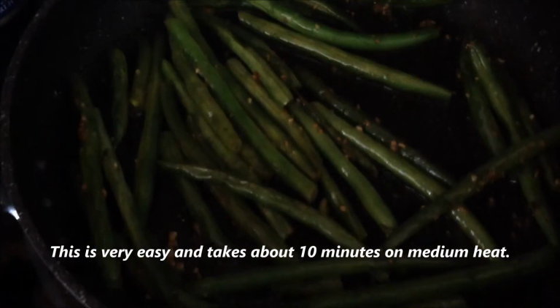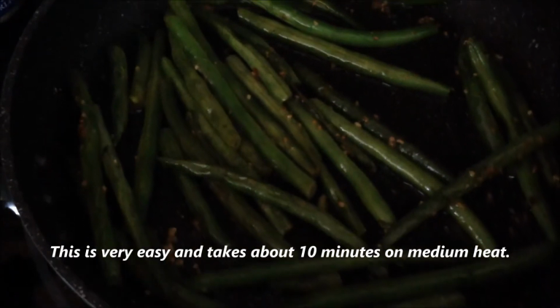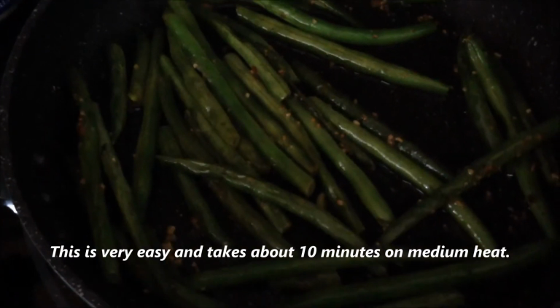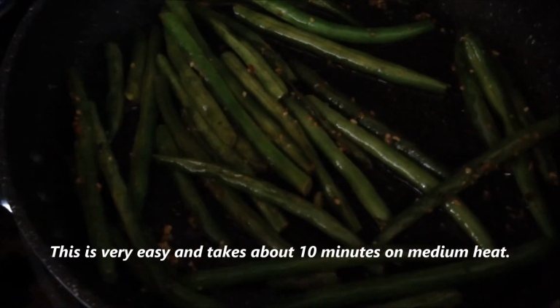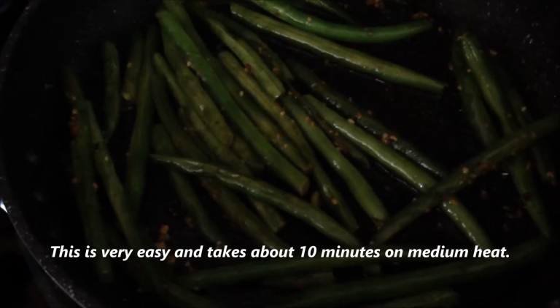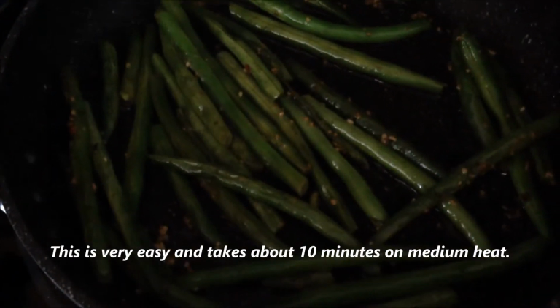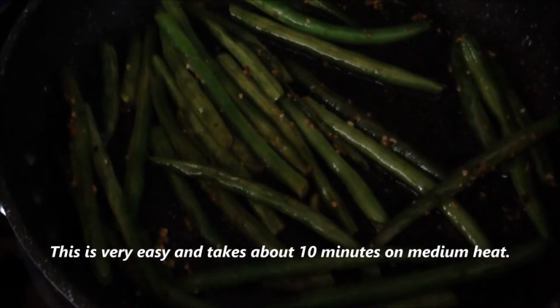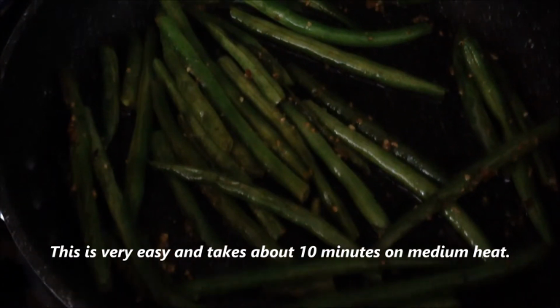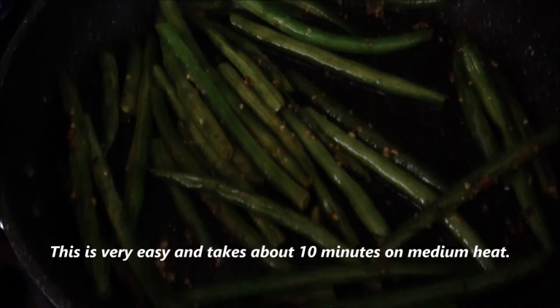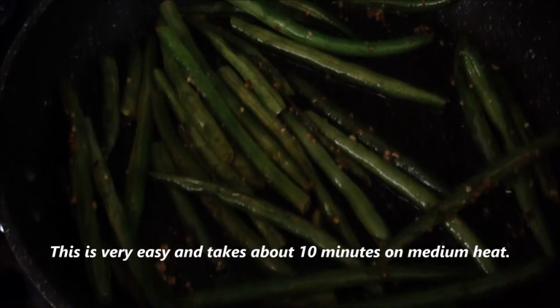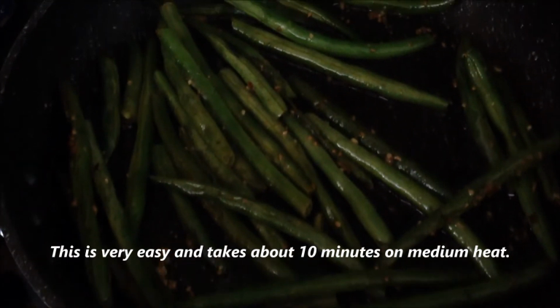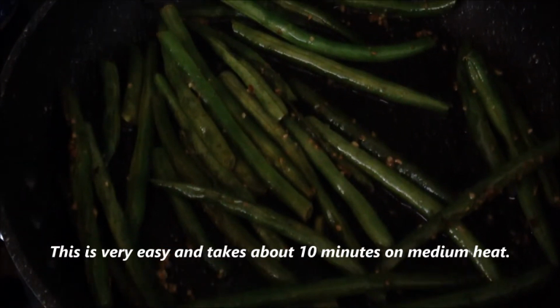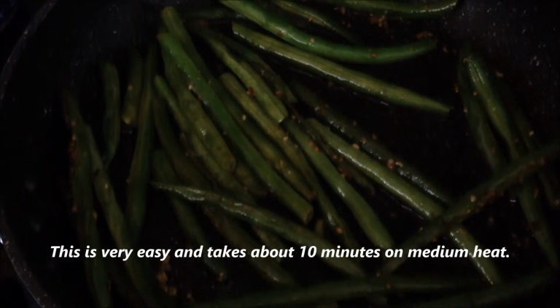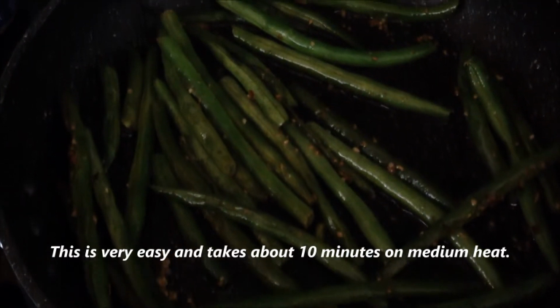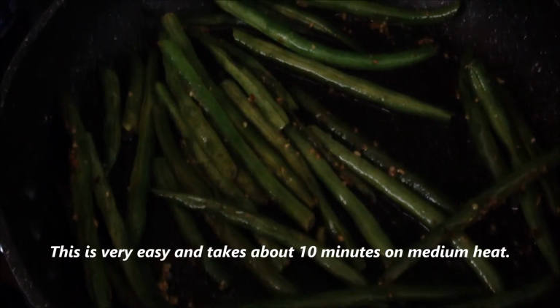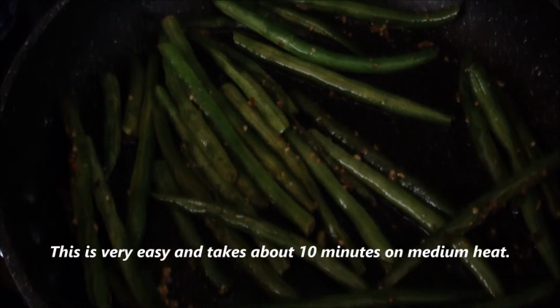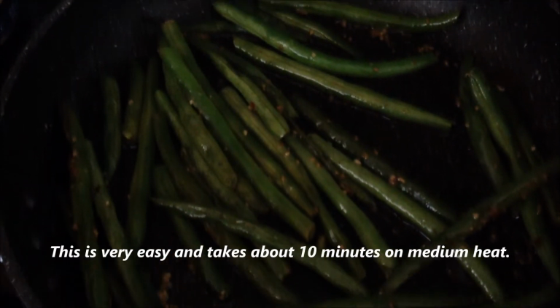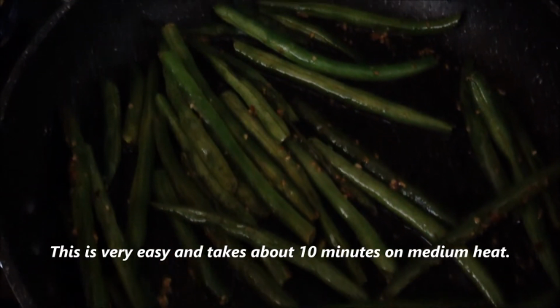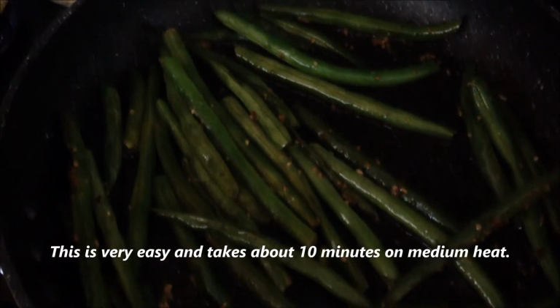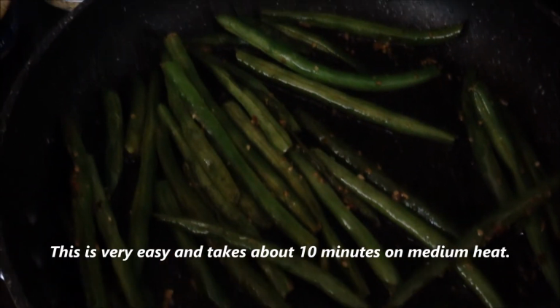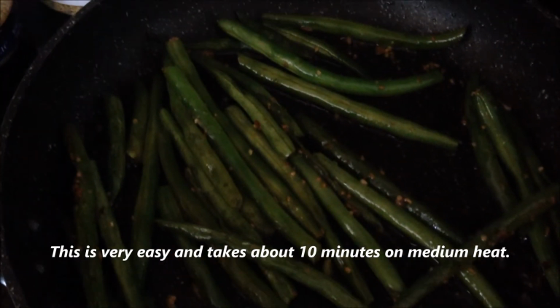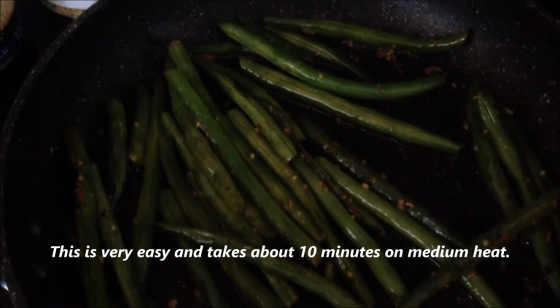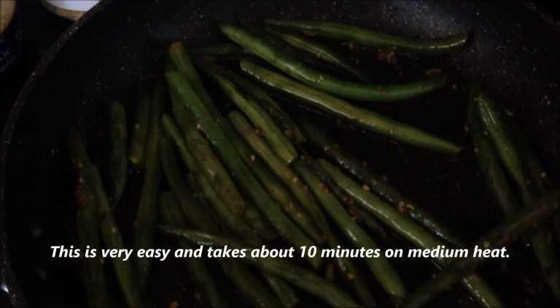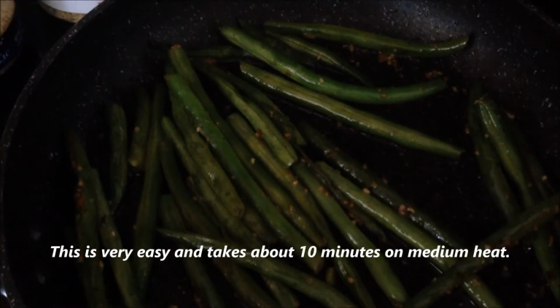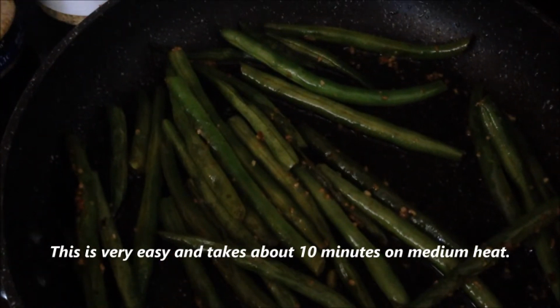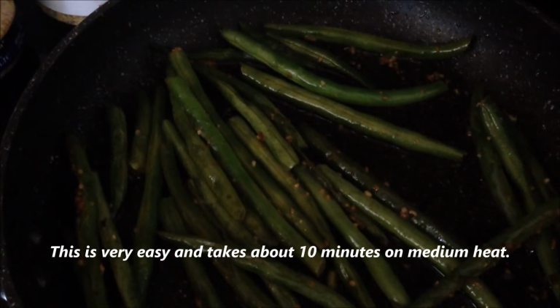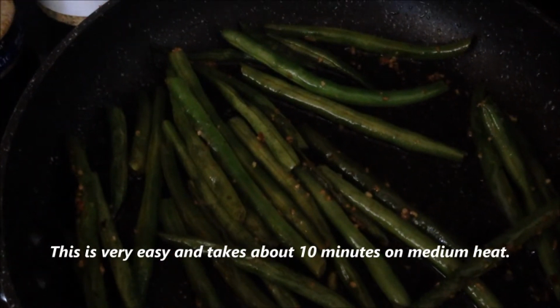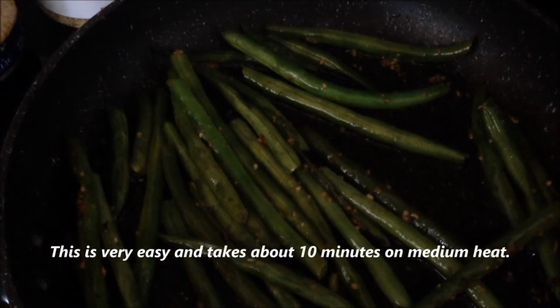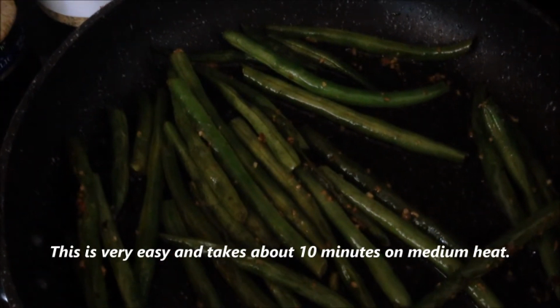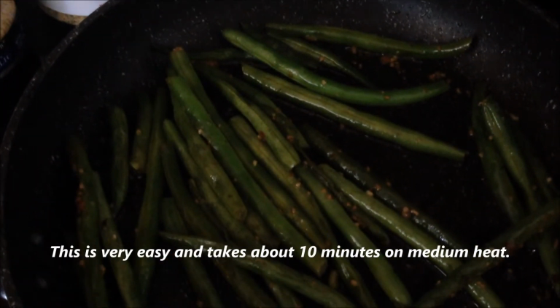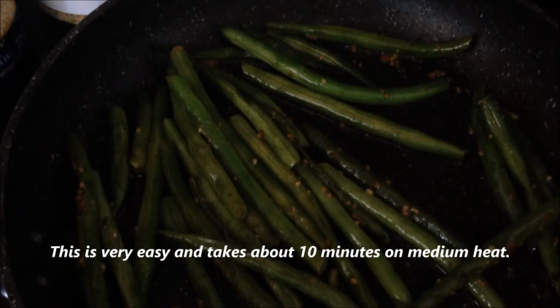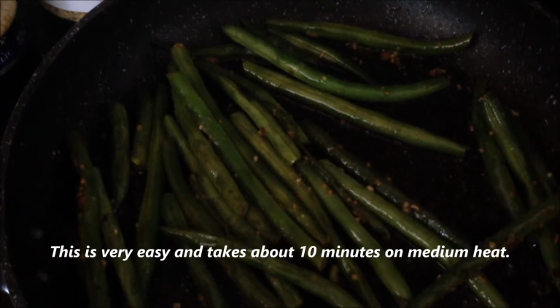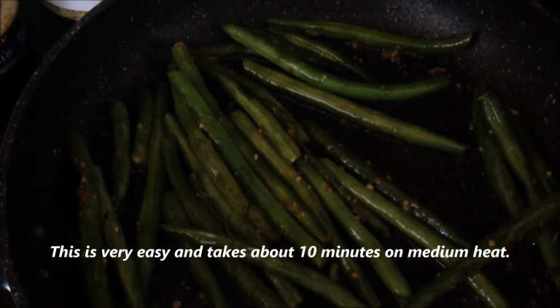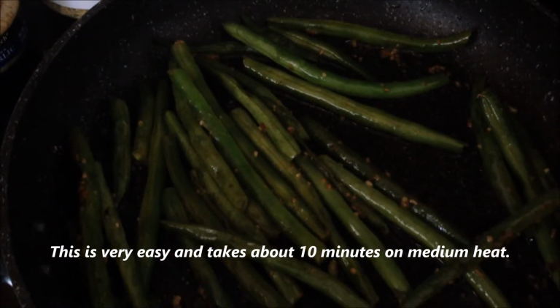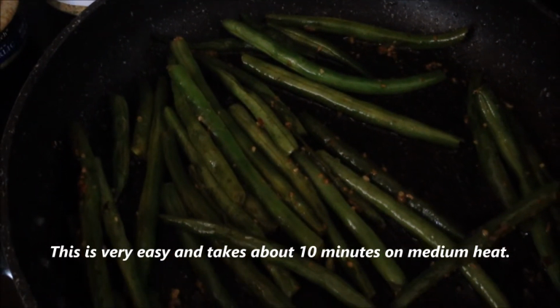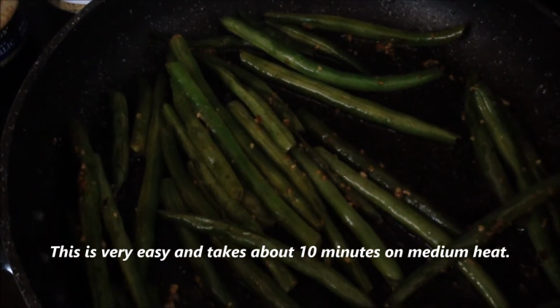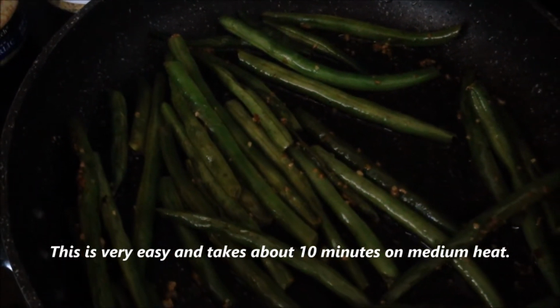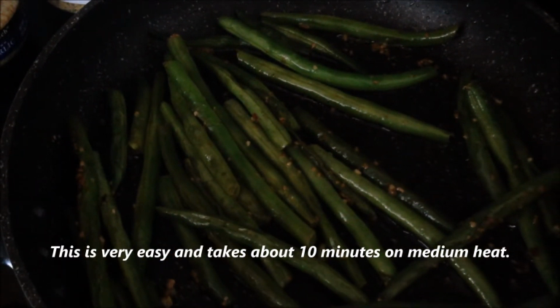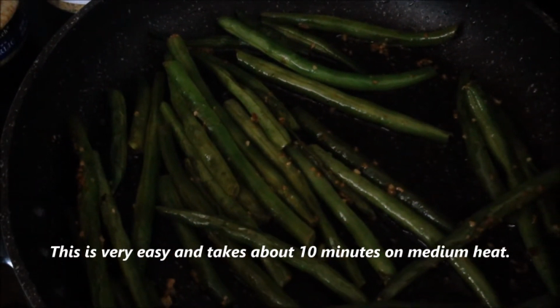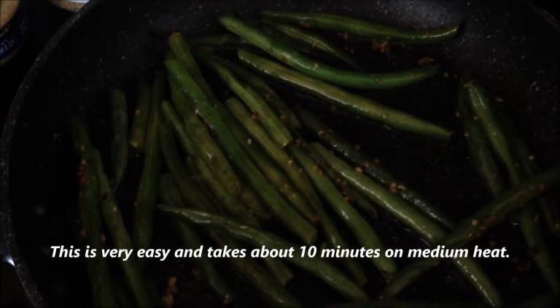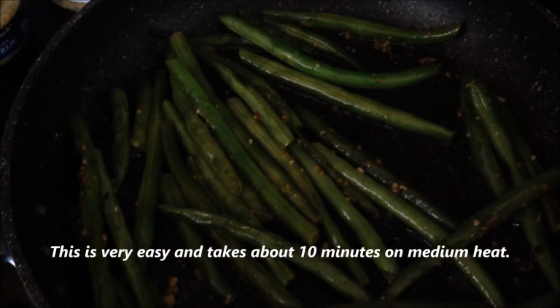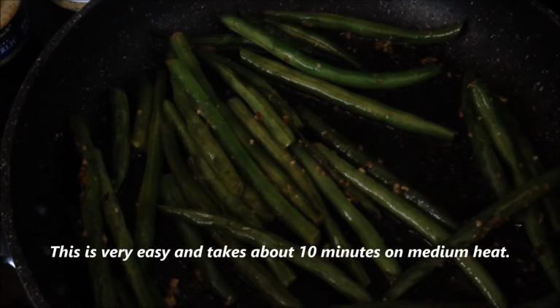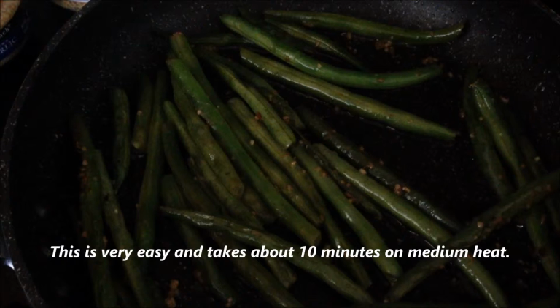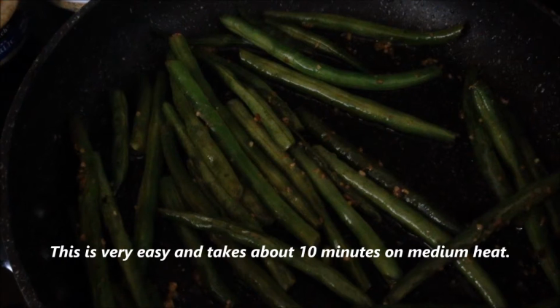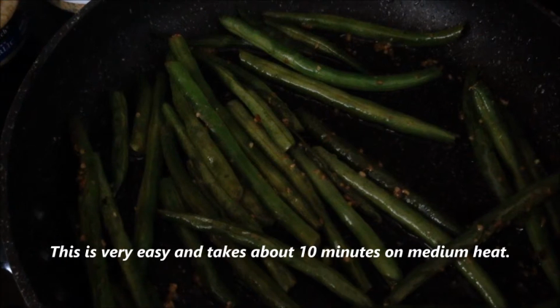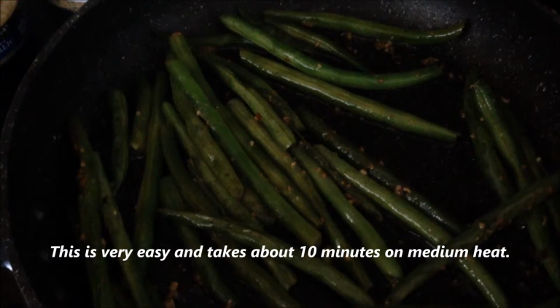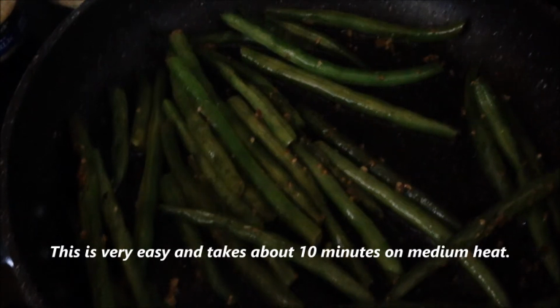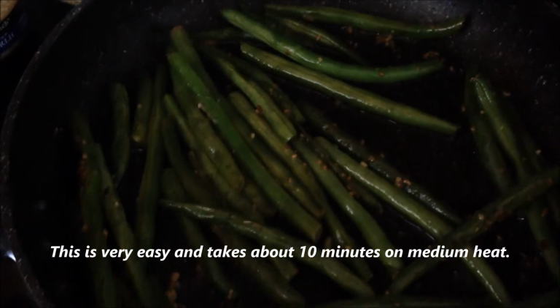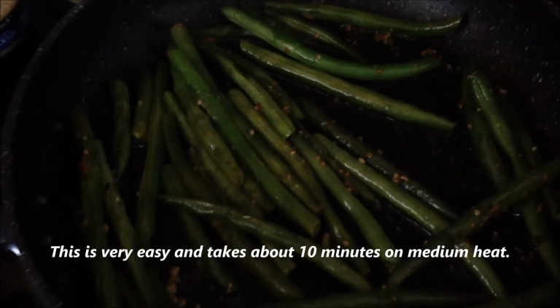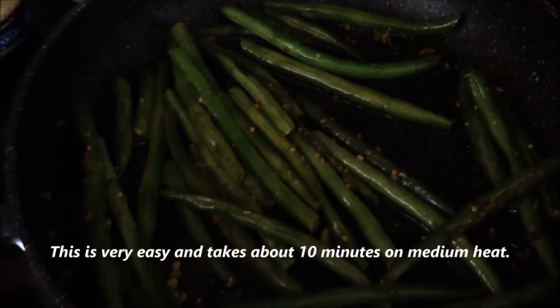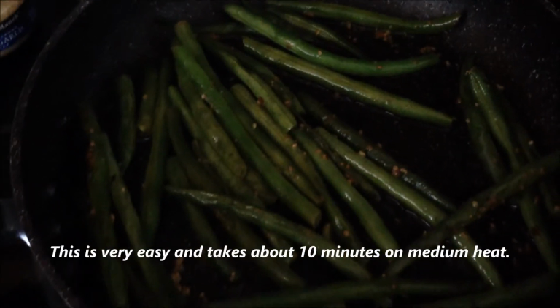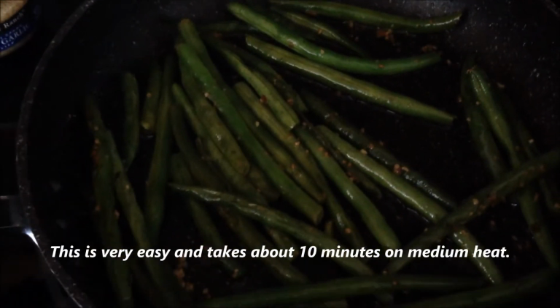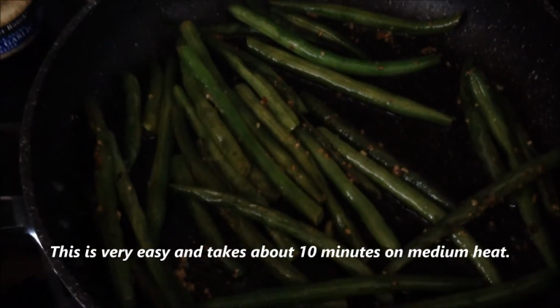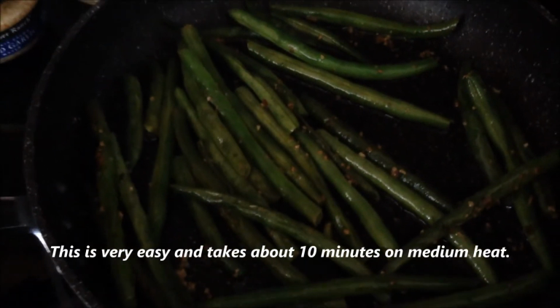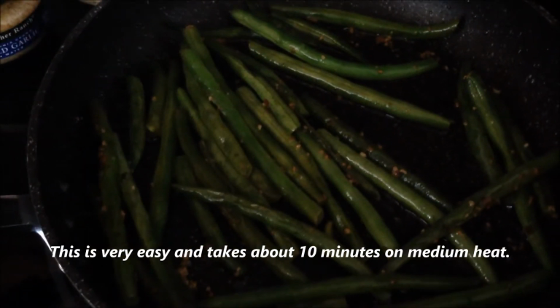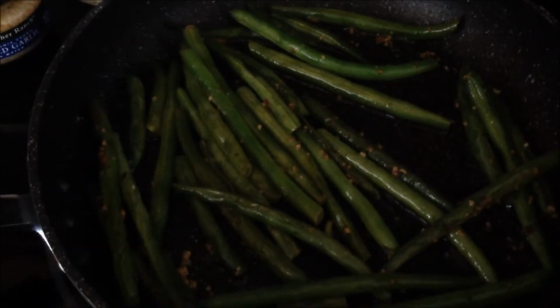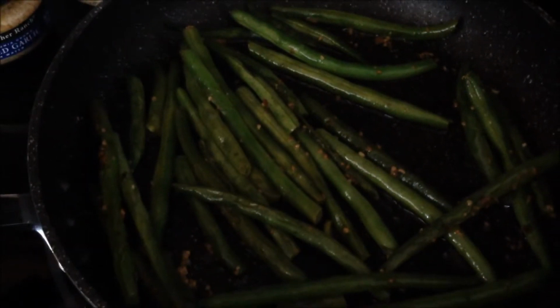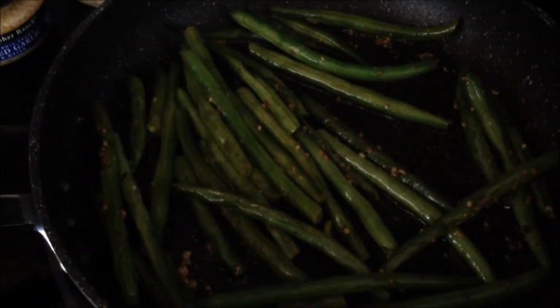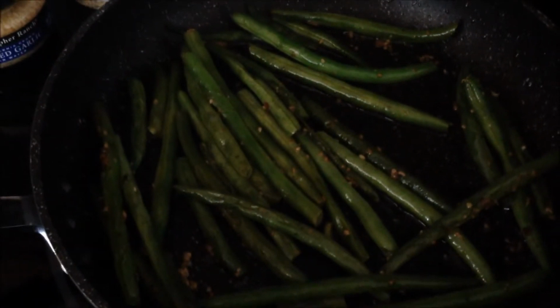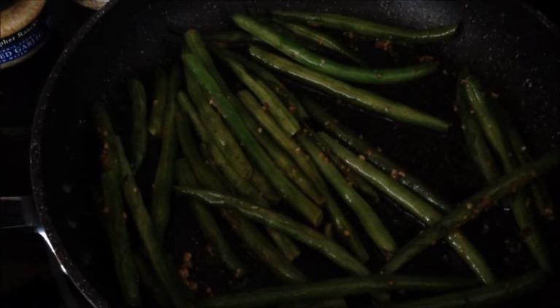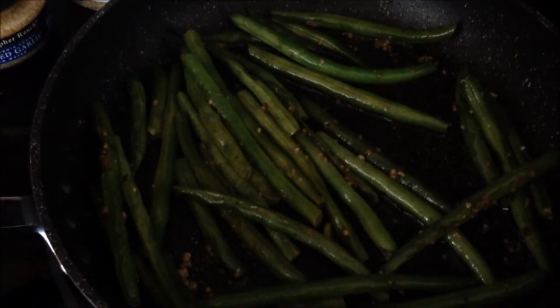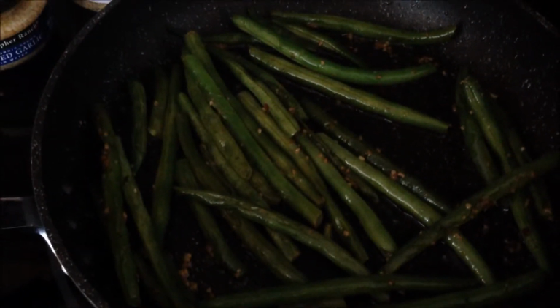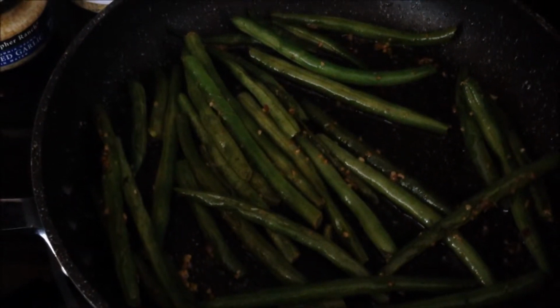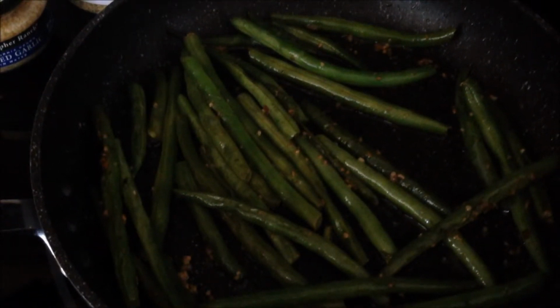And this is it! Sizzling, great, easy green beans with a little snapping taste. This is In the Kitchen with Dana.